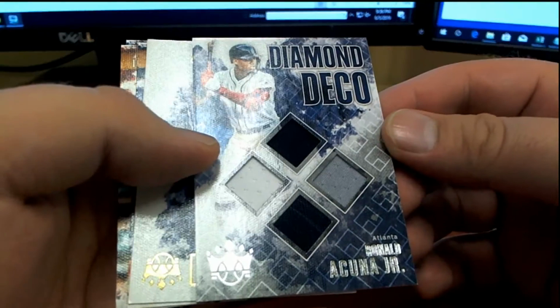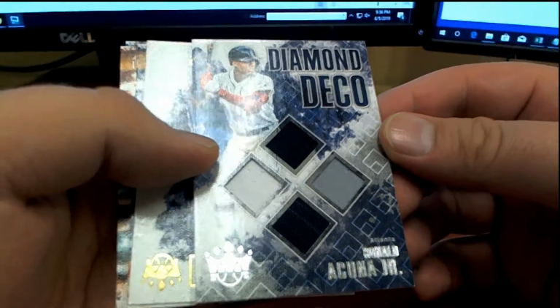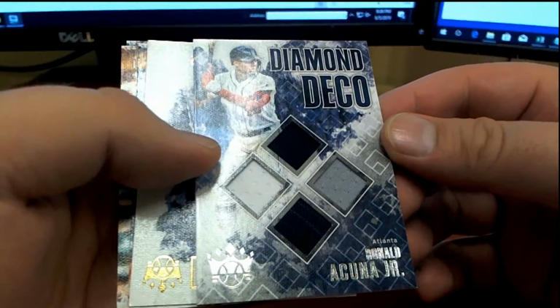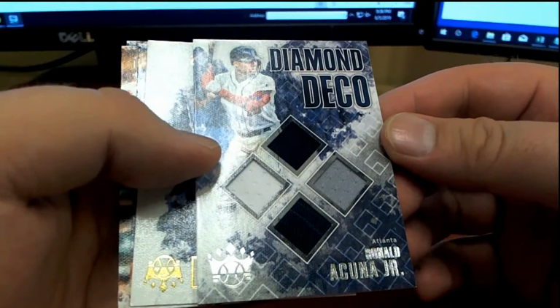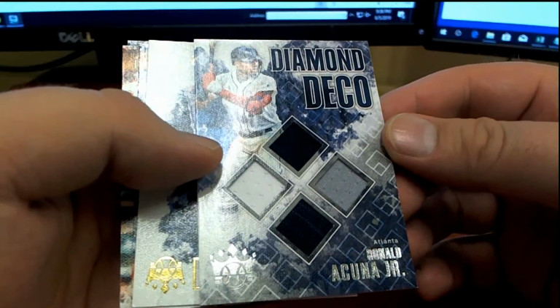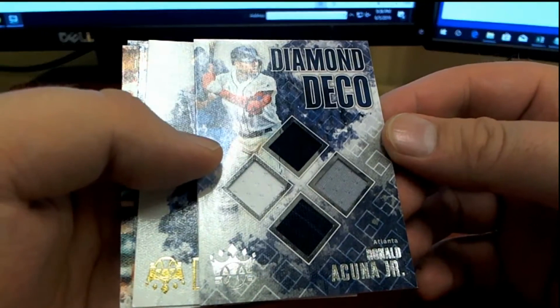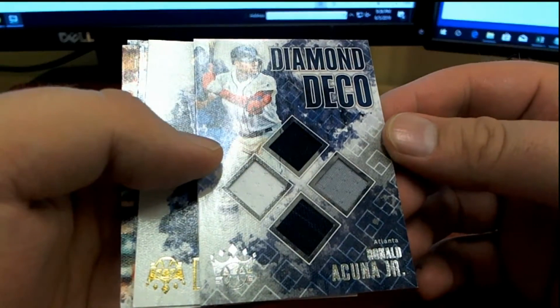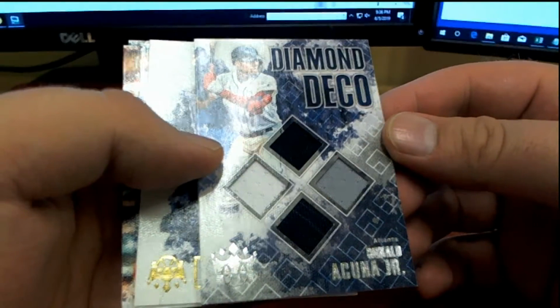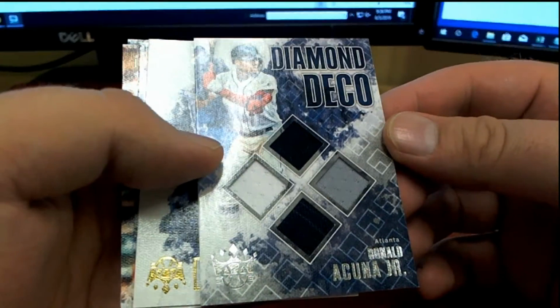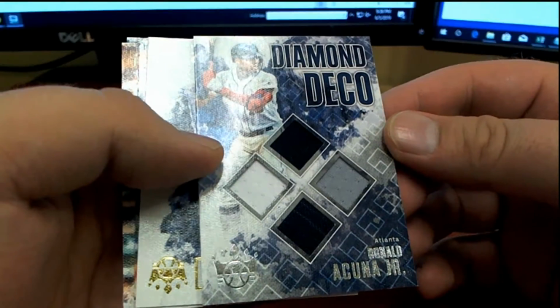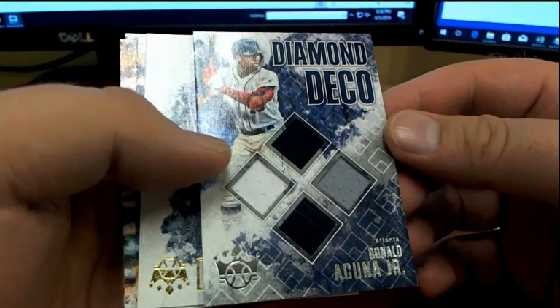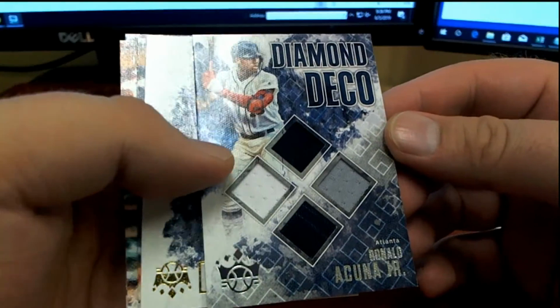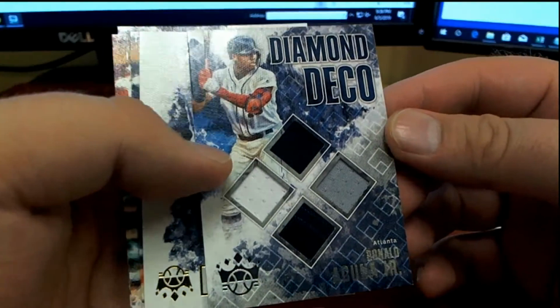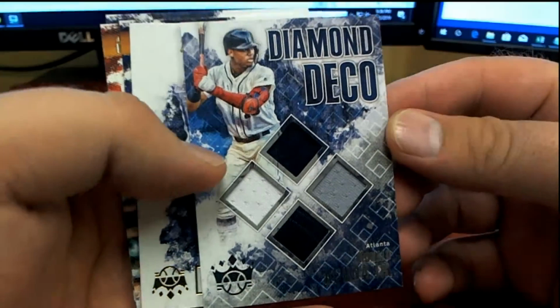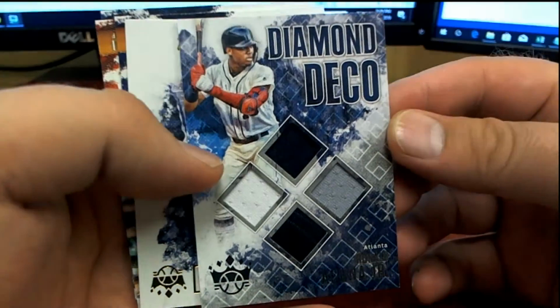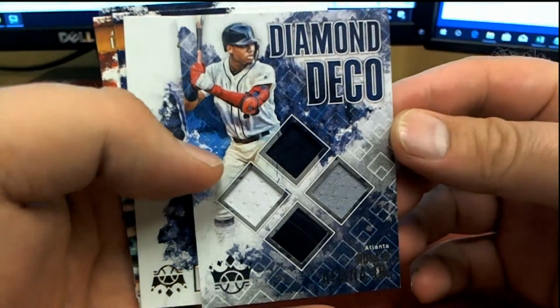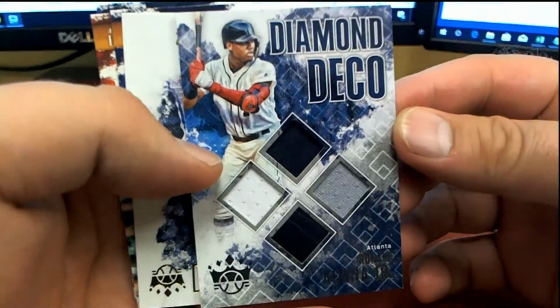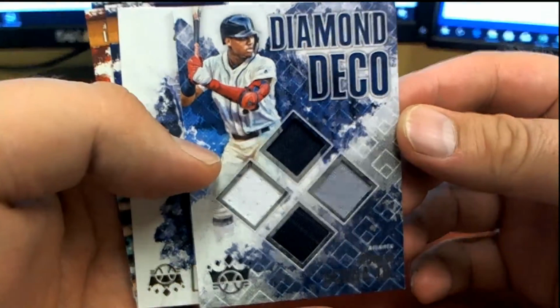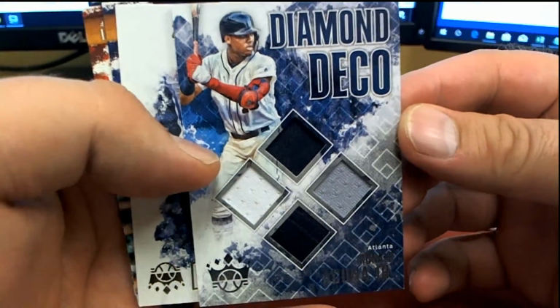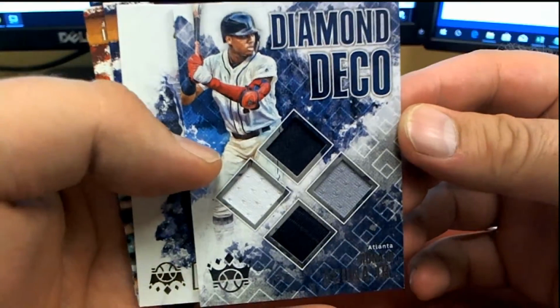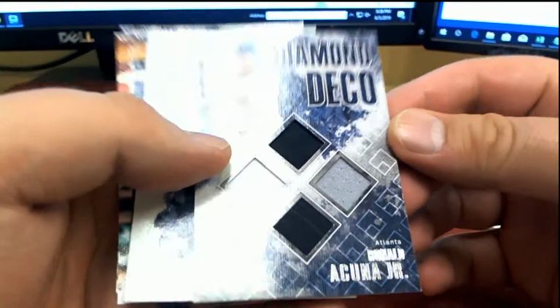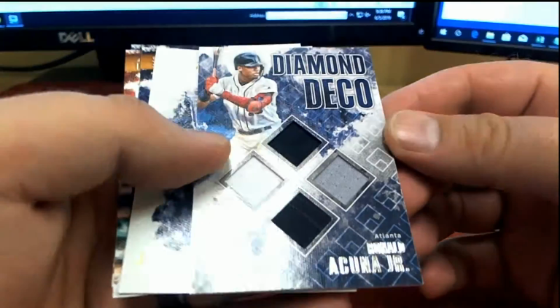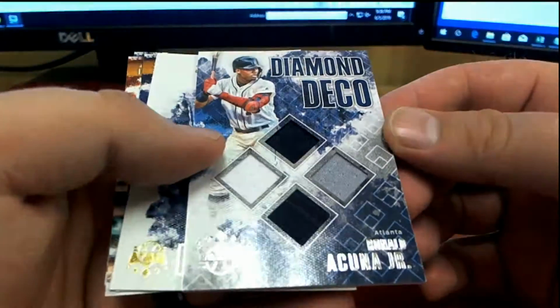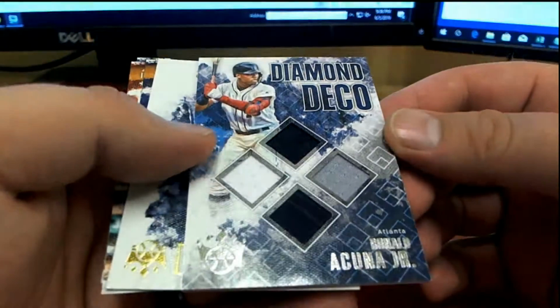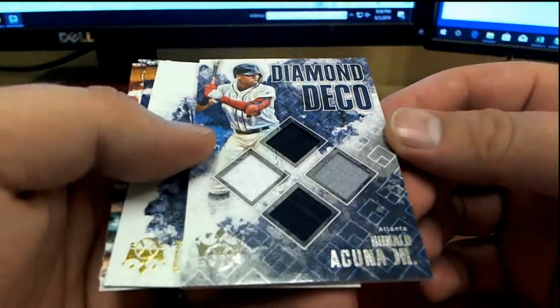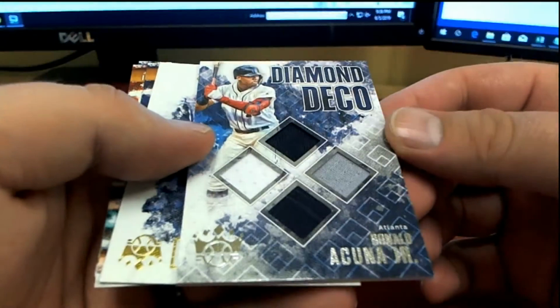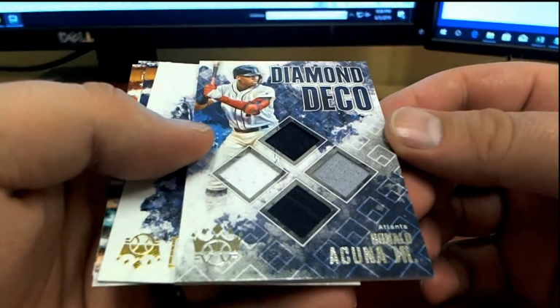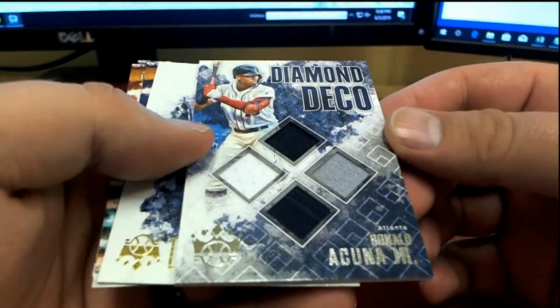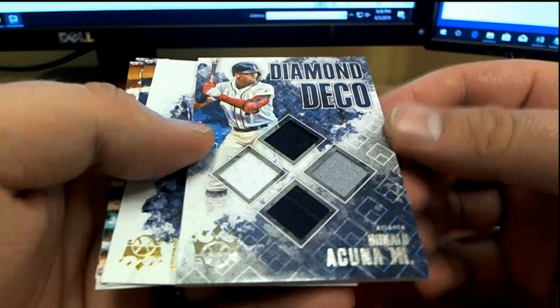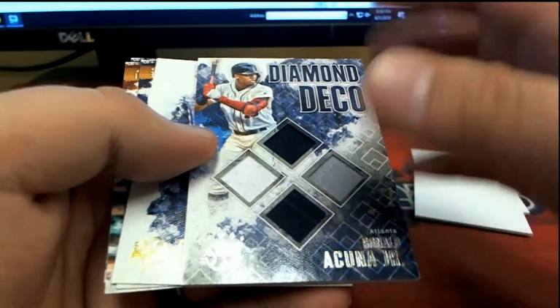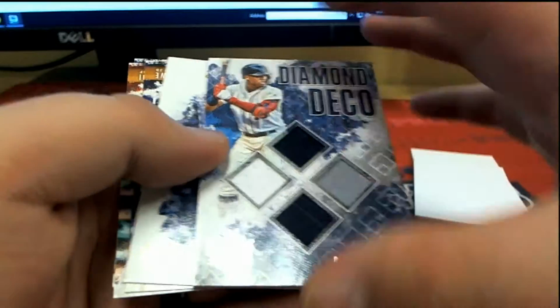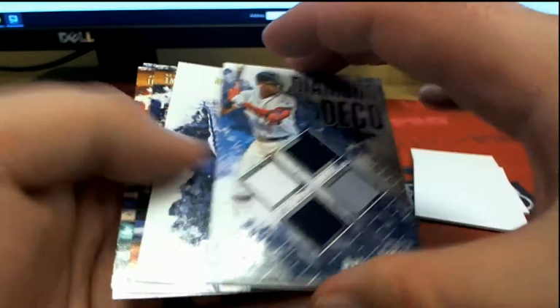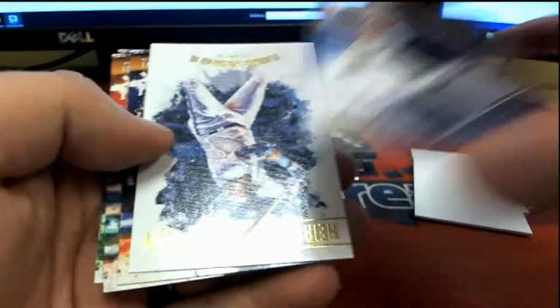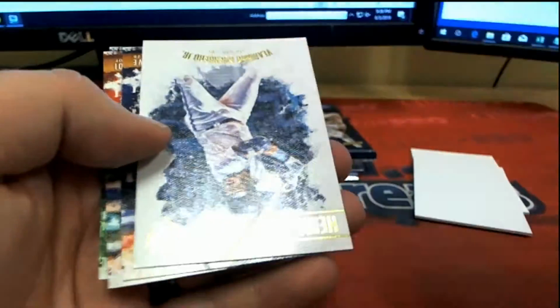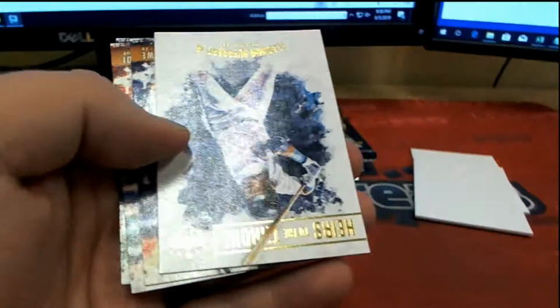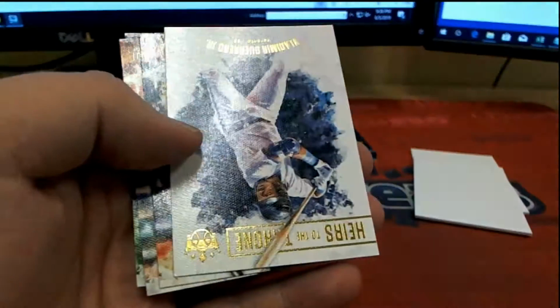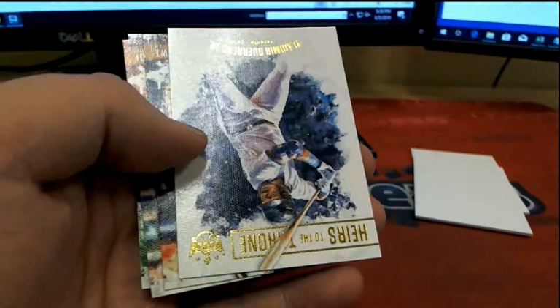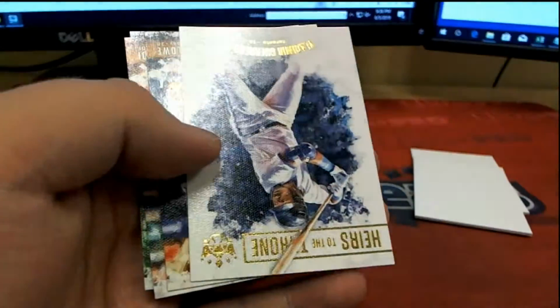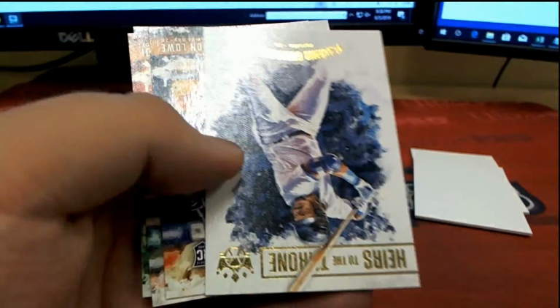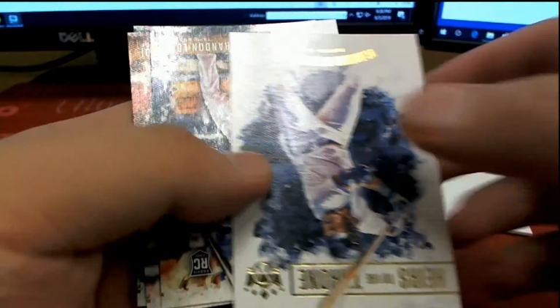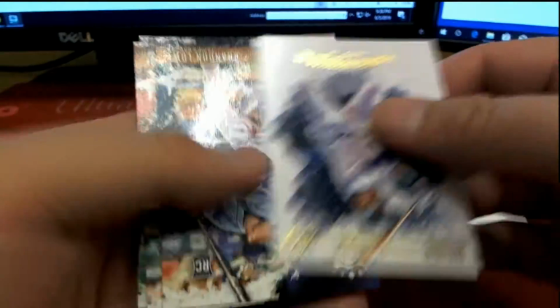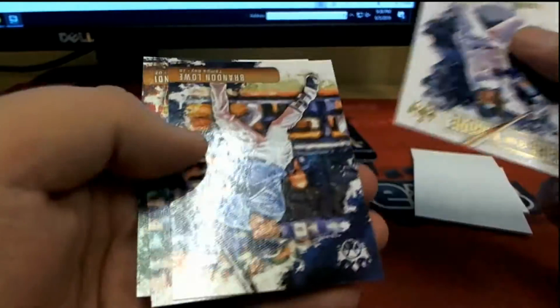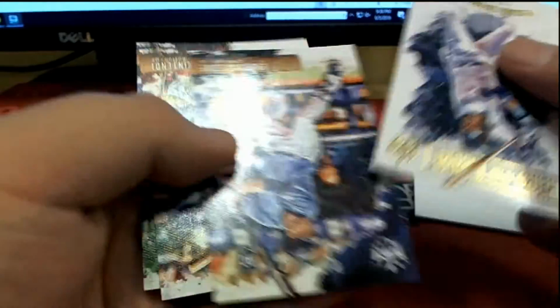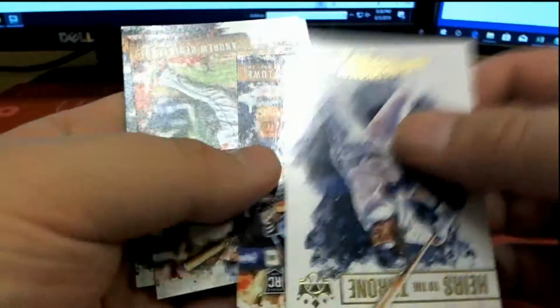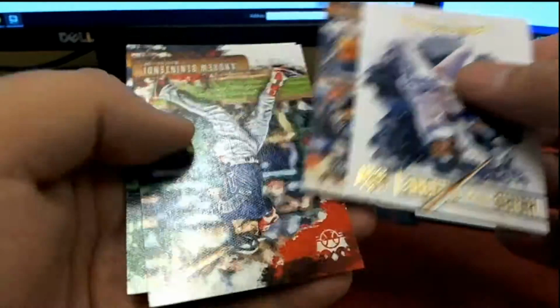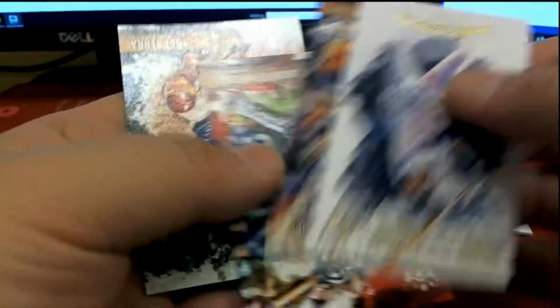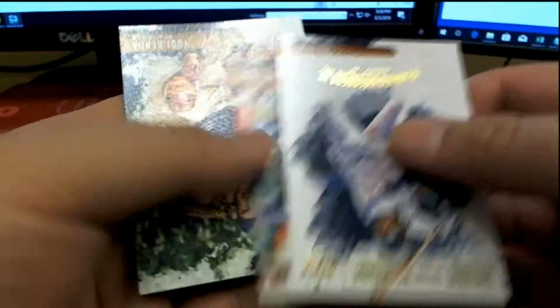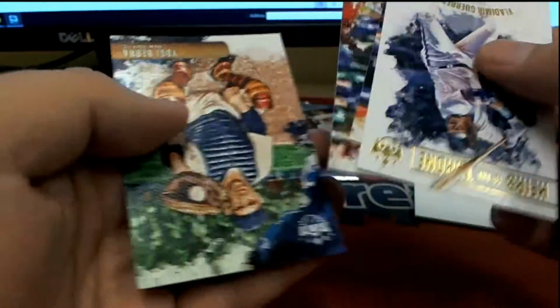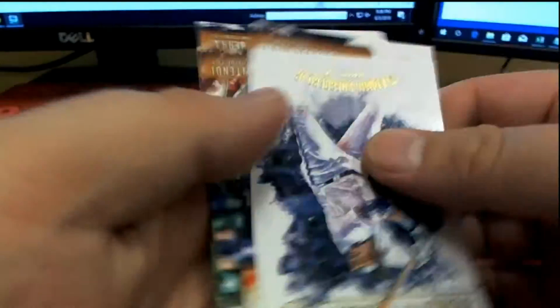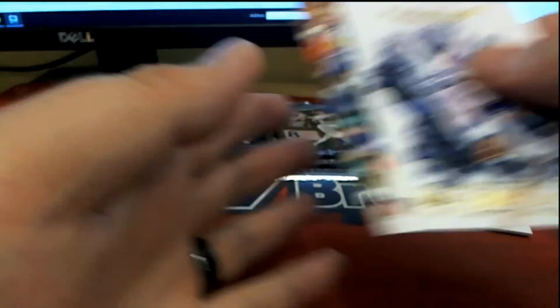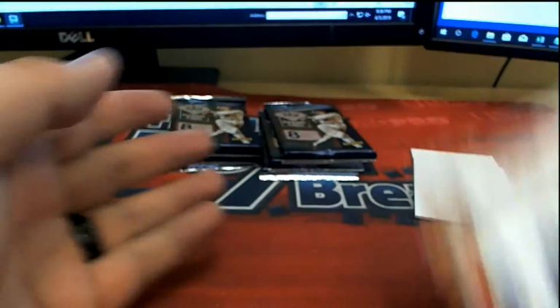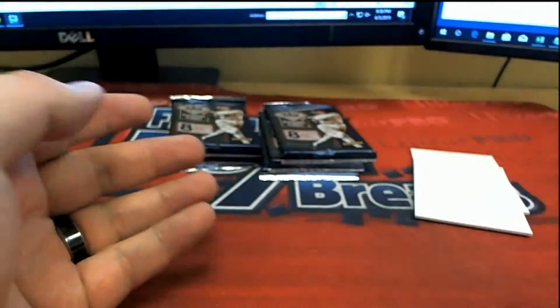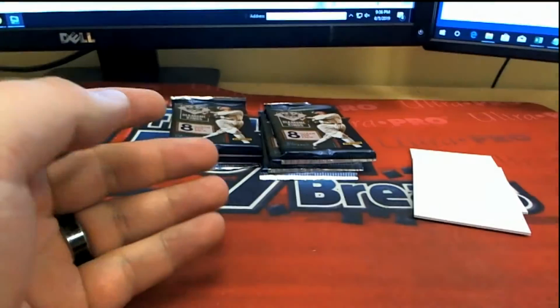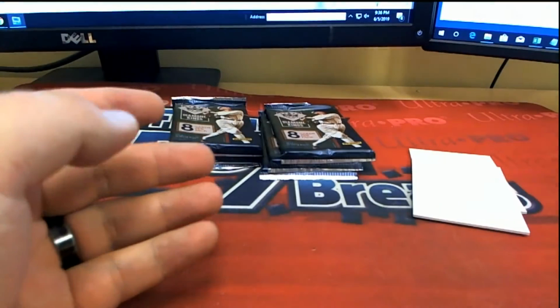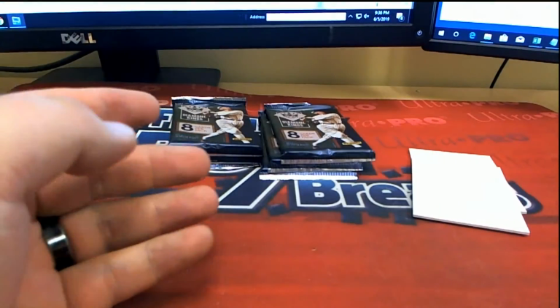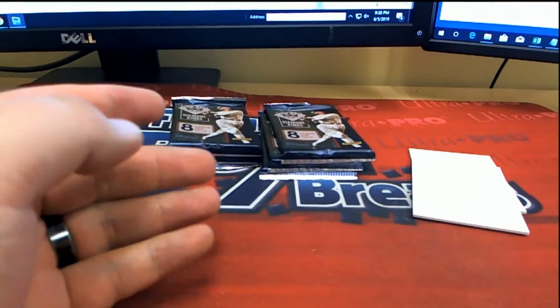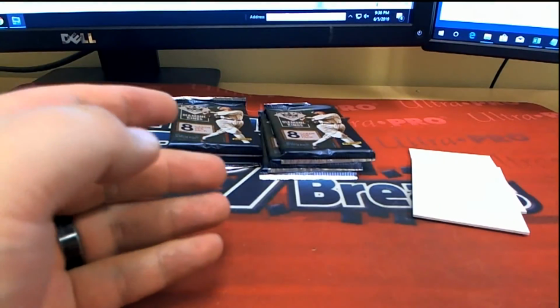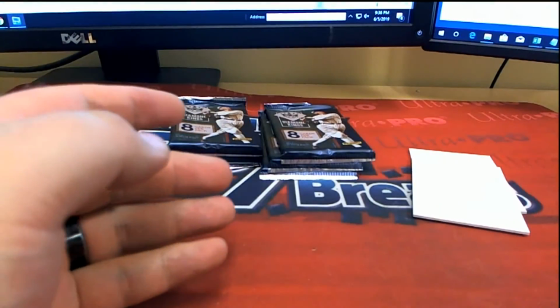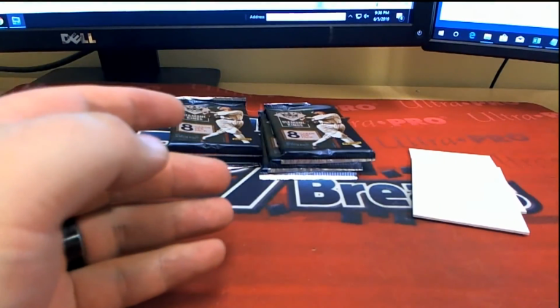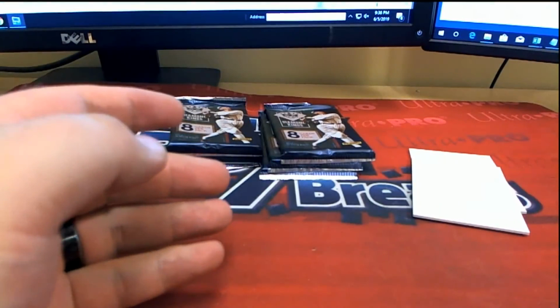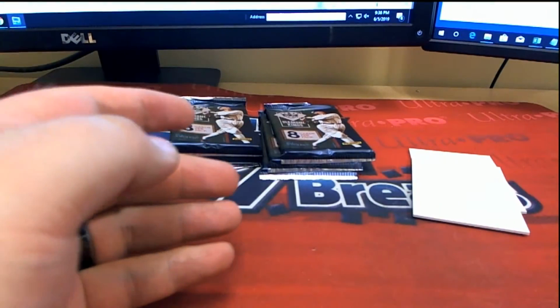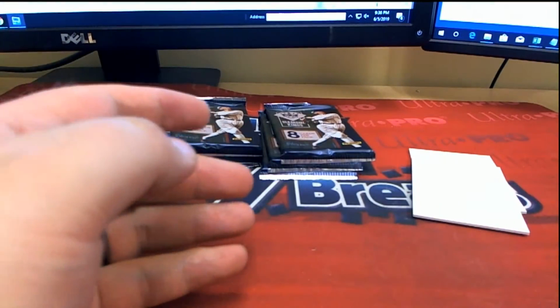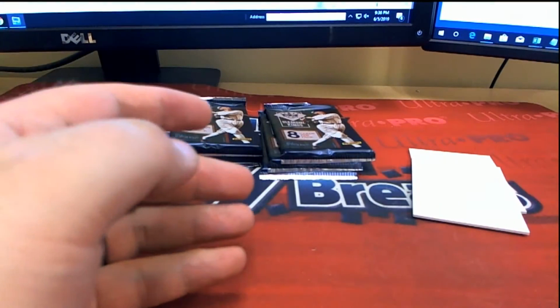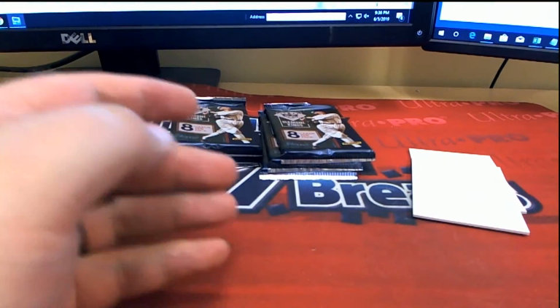Let me see the Braves — Rusty S, that's coming out to you, Rusty S. Diamond Deco.